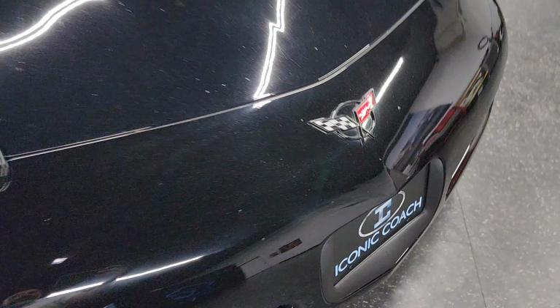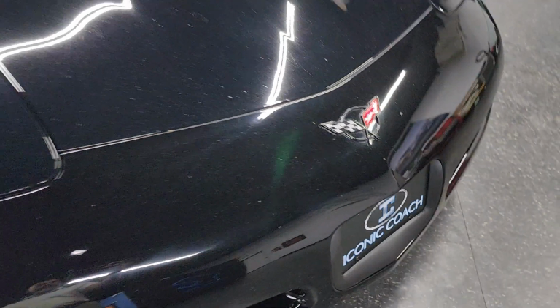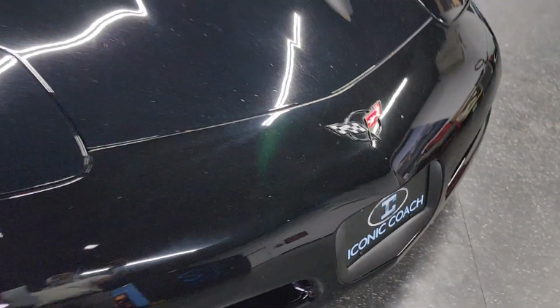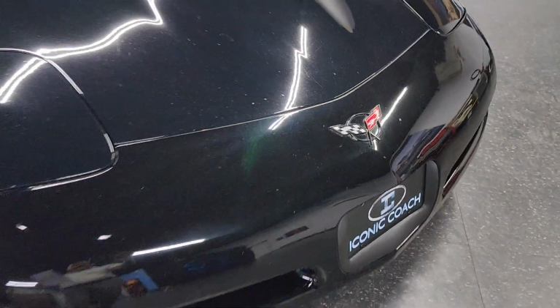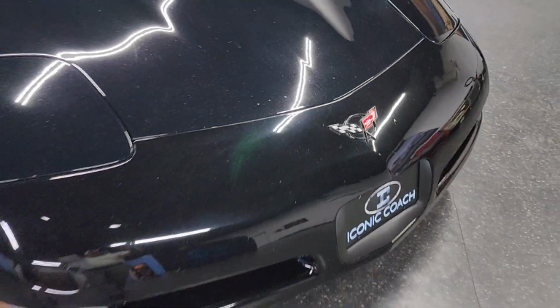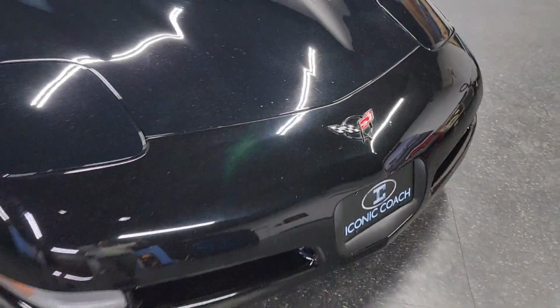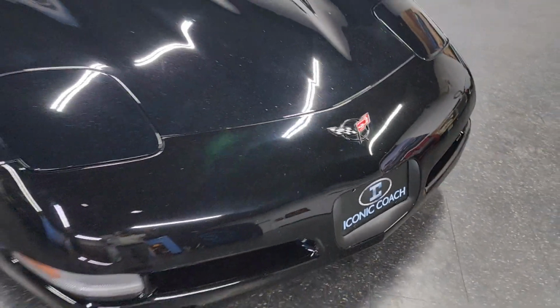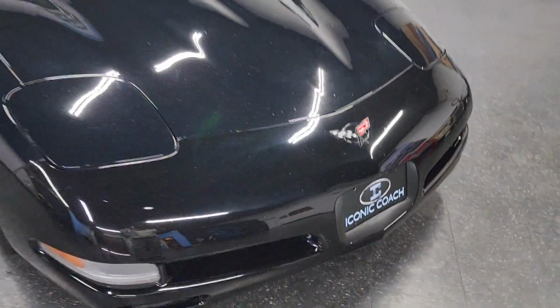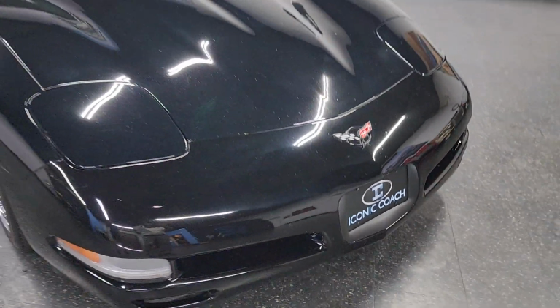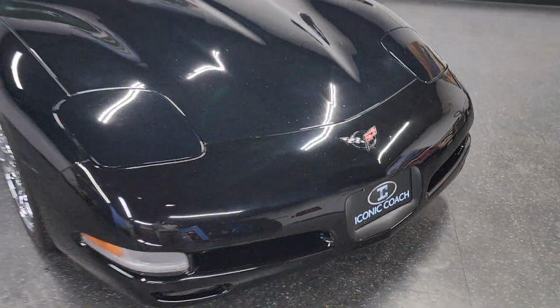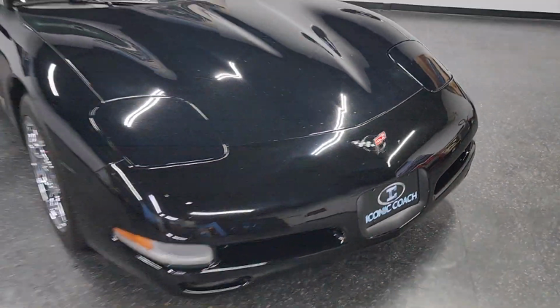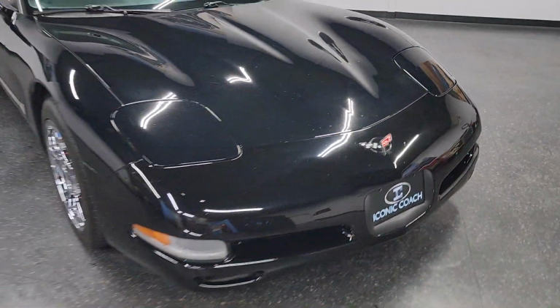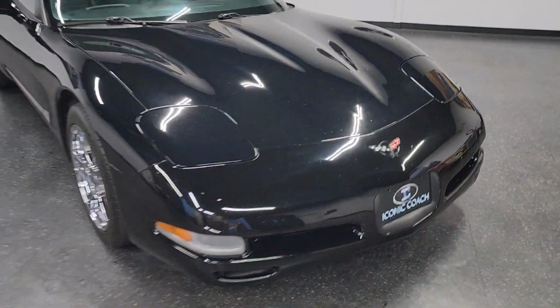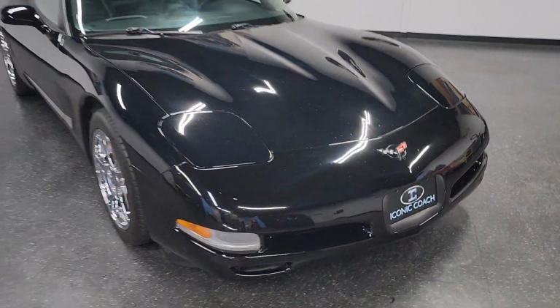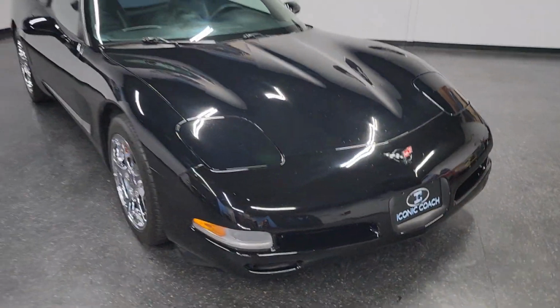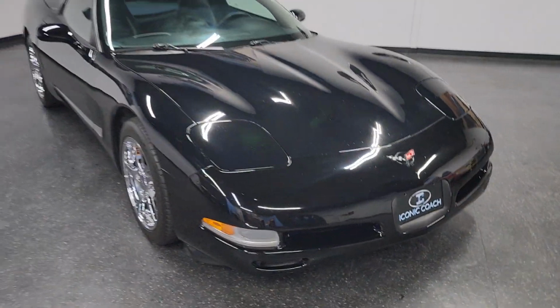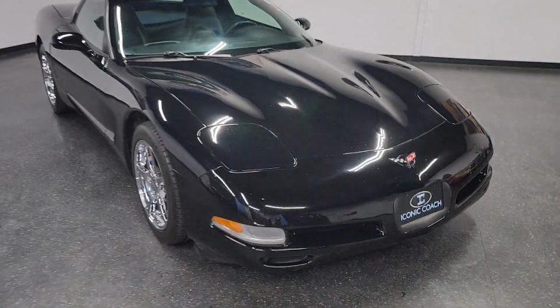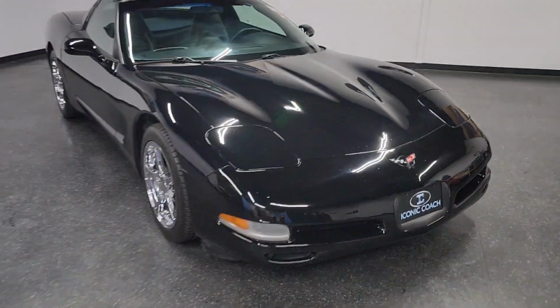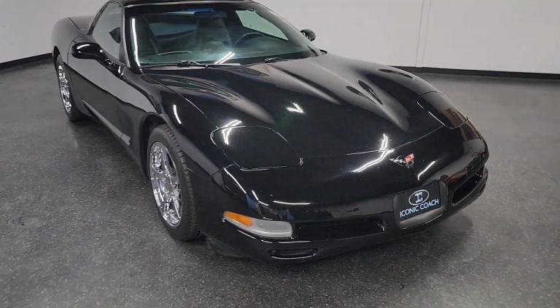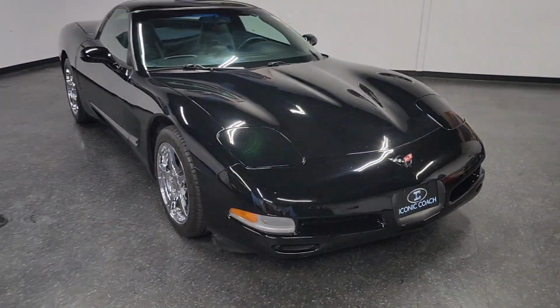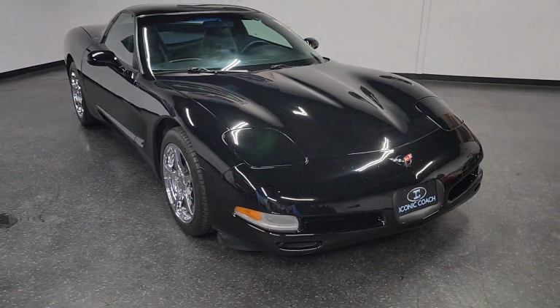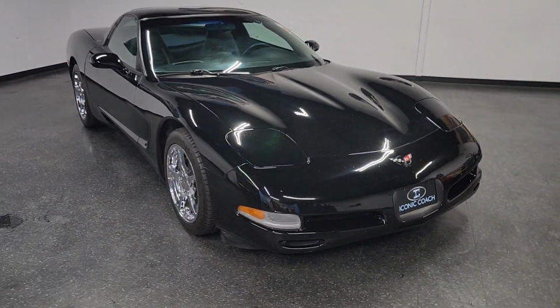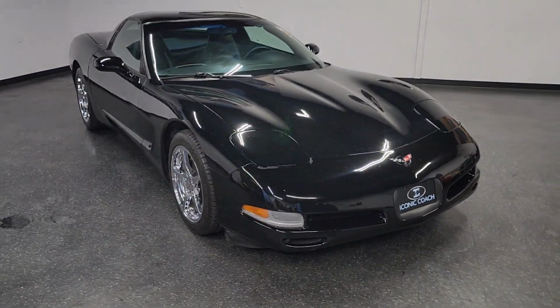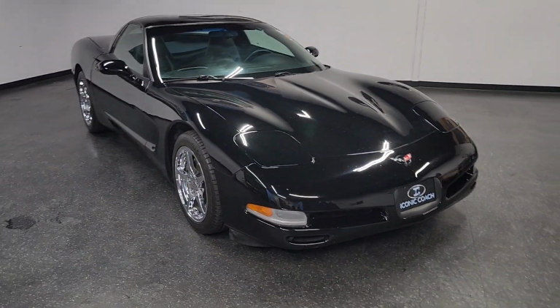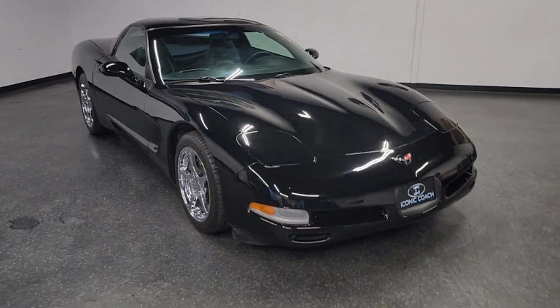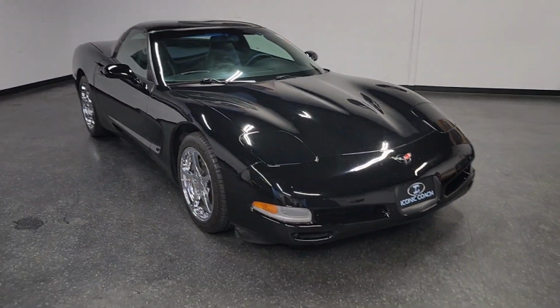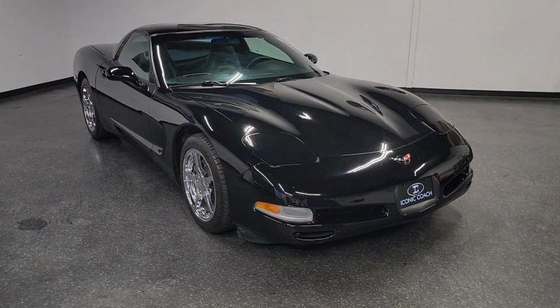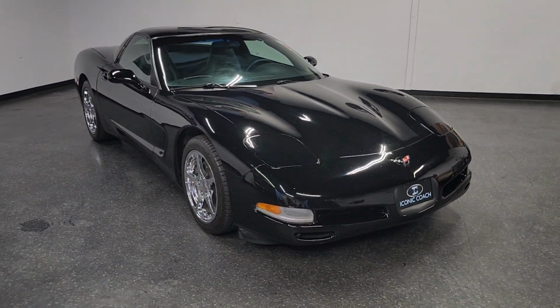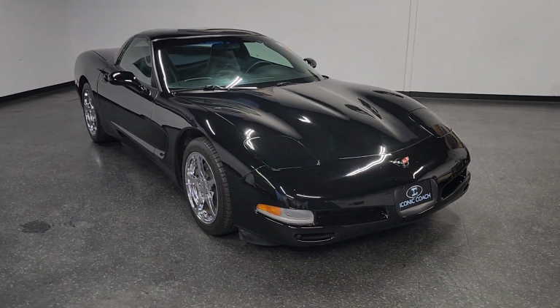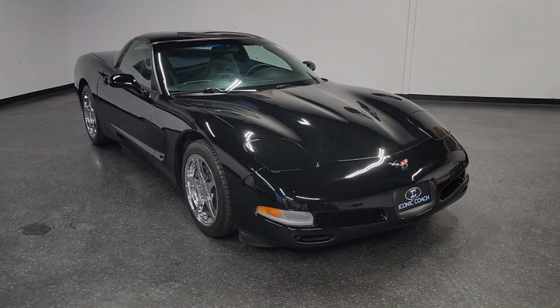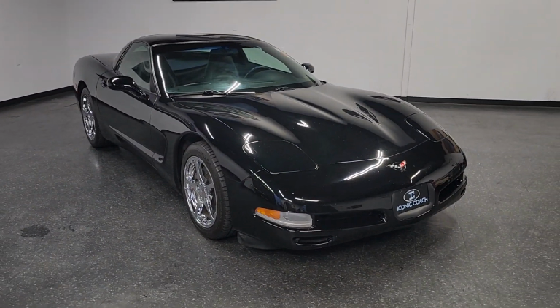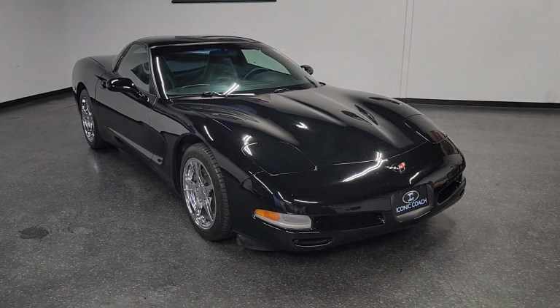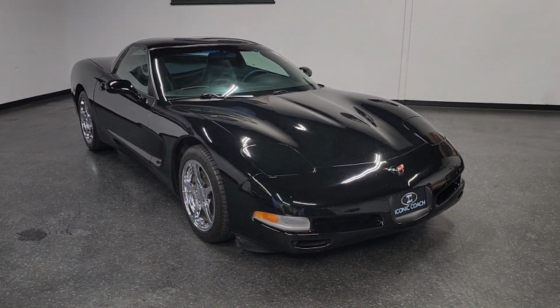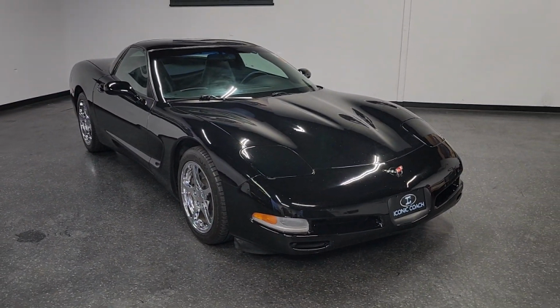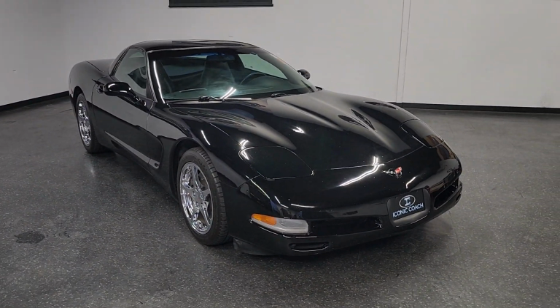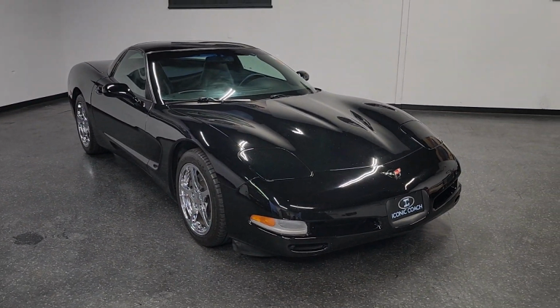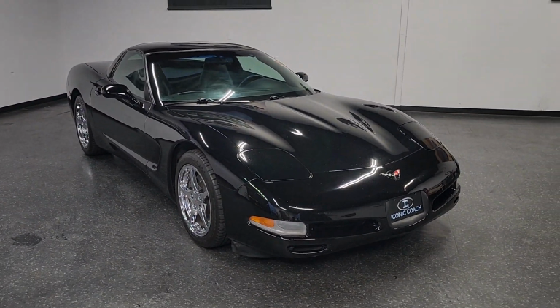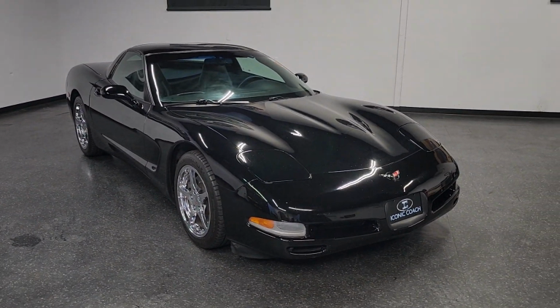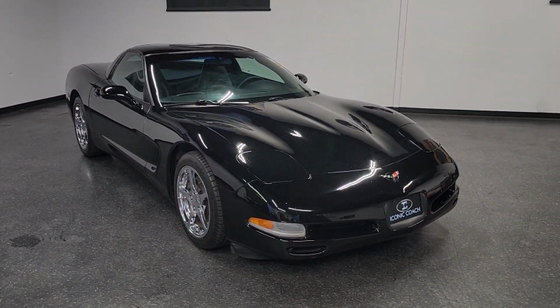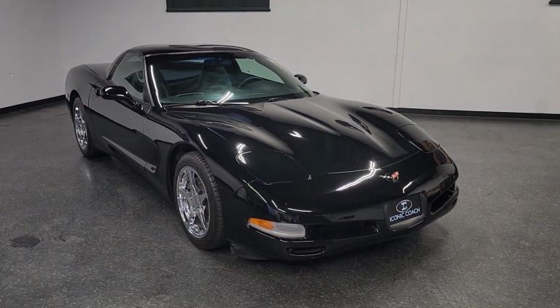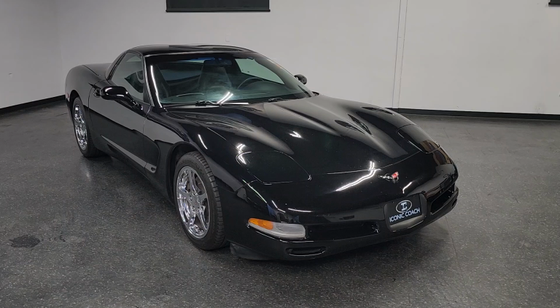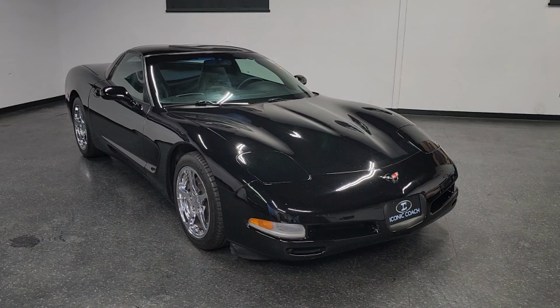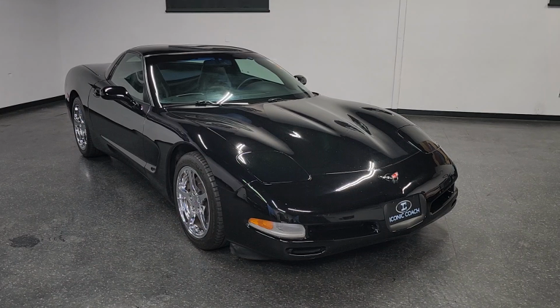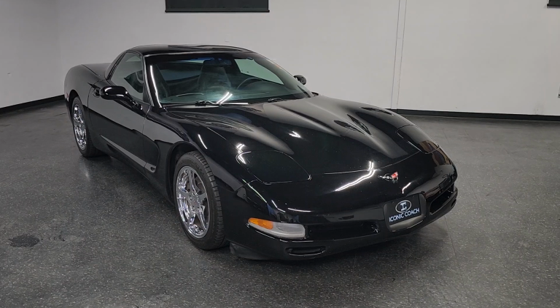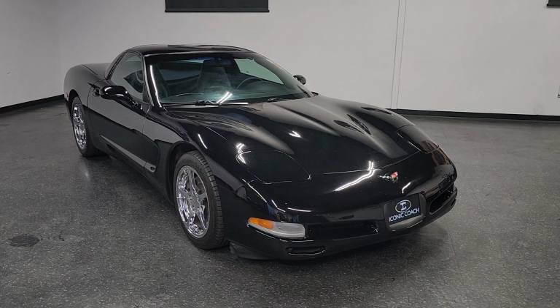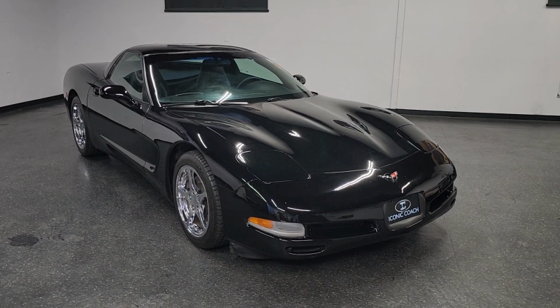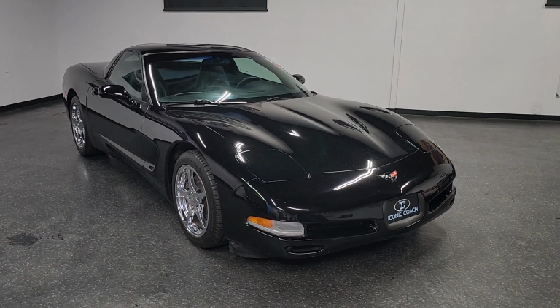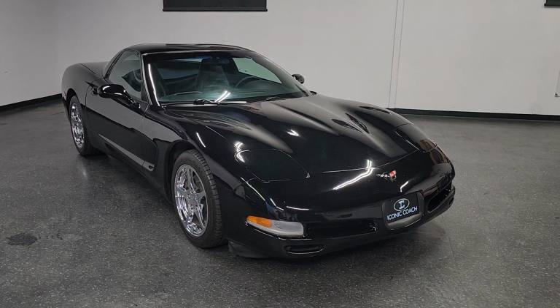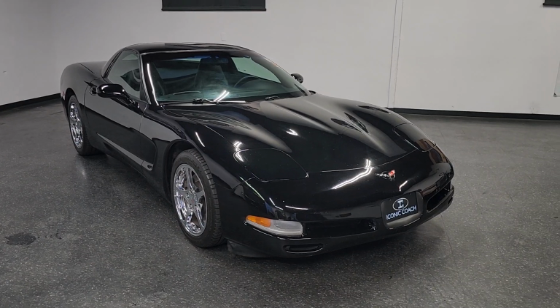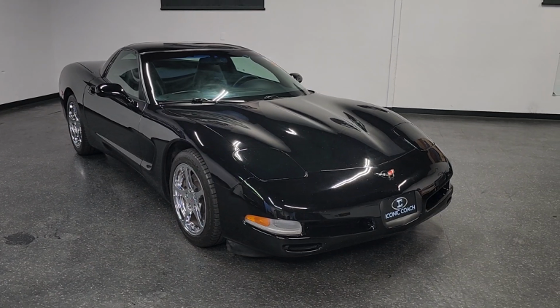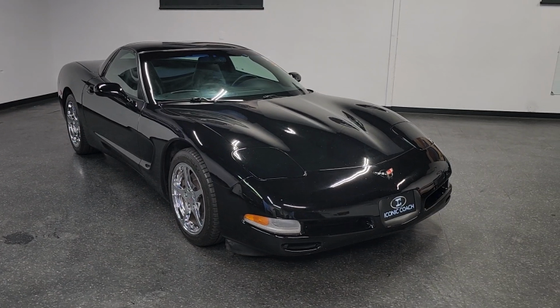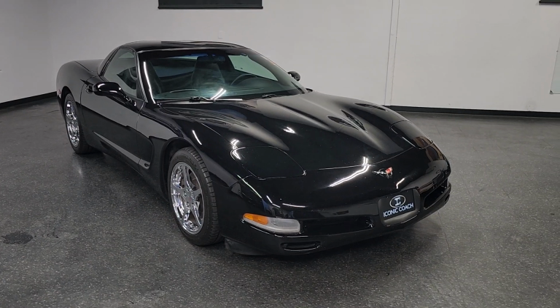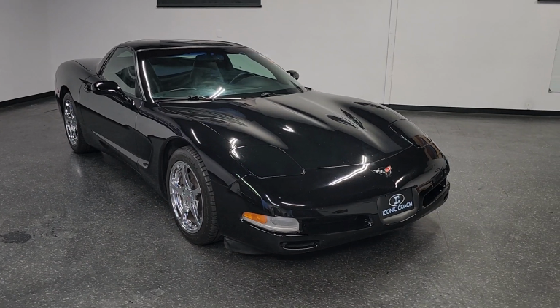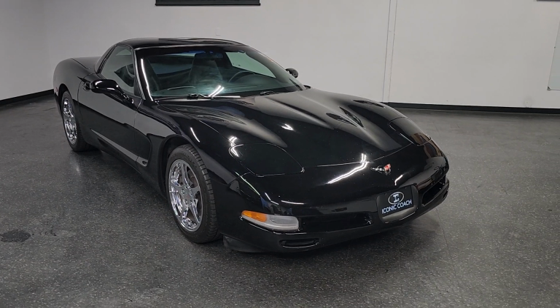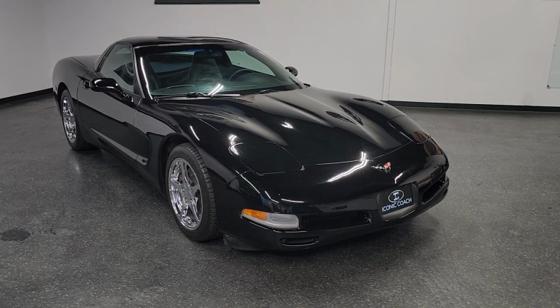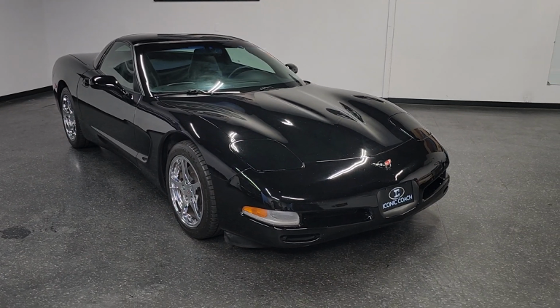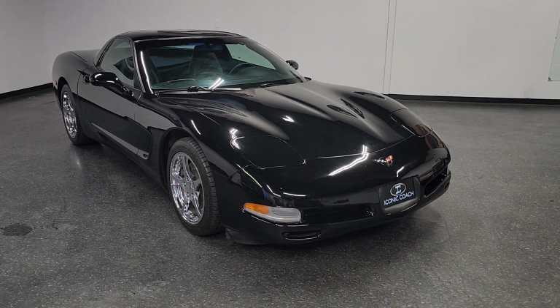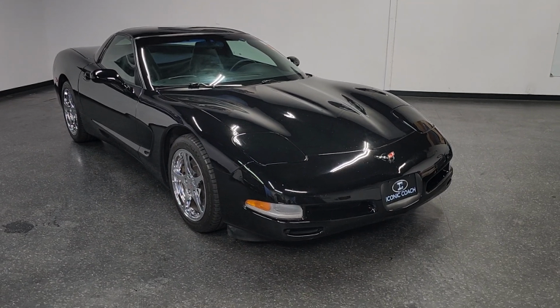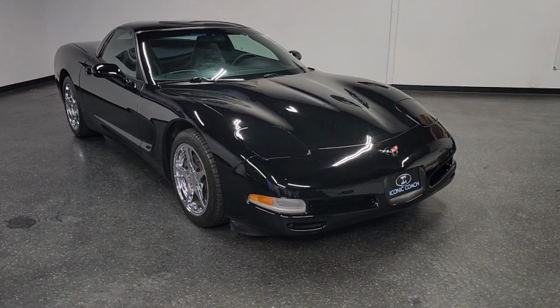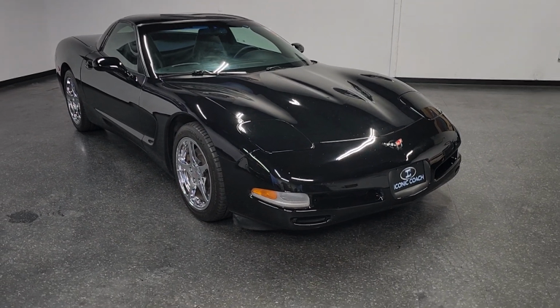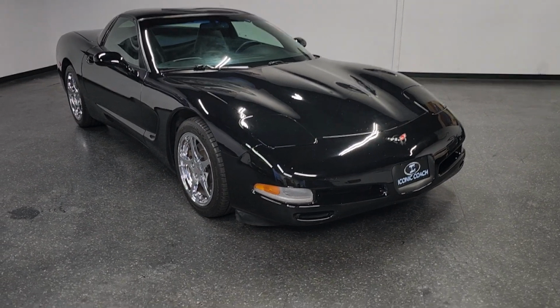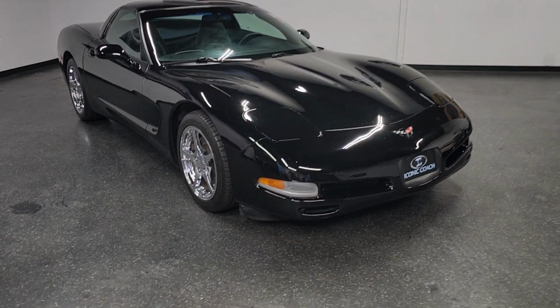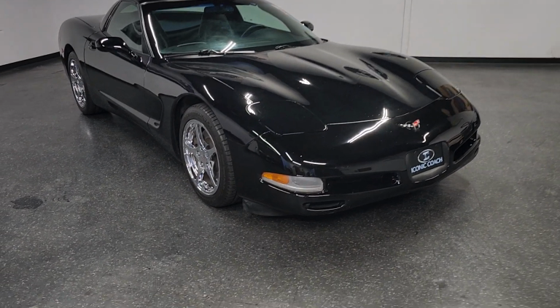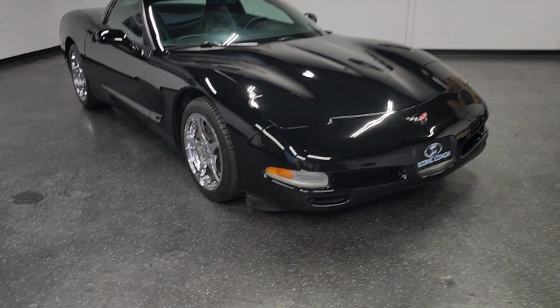Good afternoon, ladies and gentlemen. Icona Coach here presenting this beautiful 1997 Chevy Corvette C5.